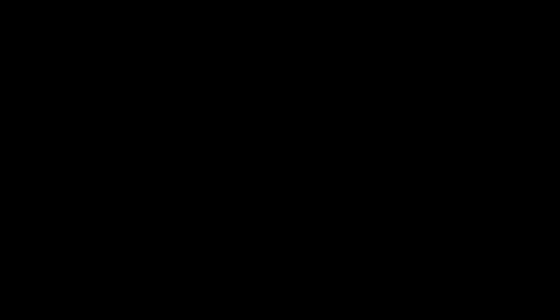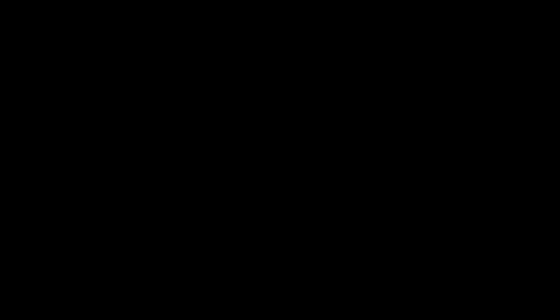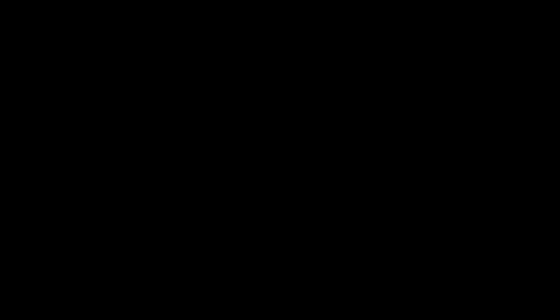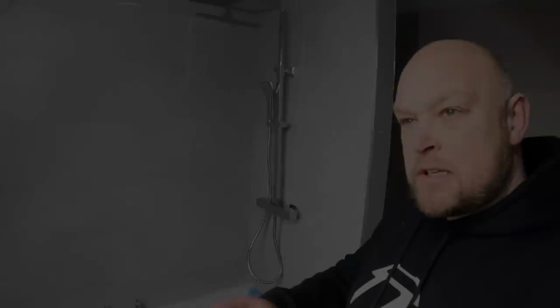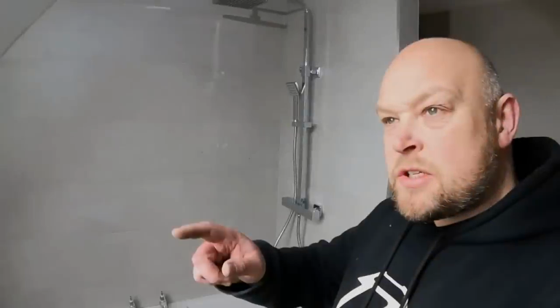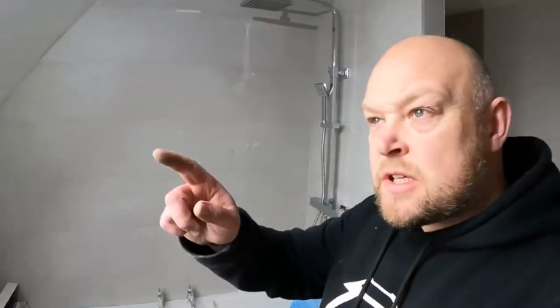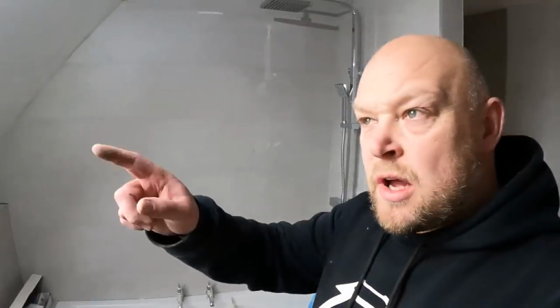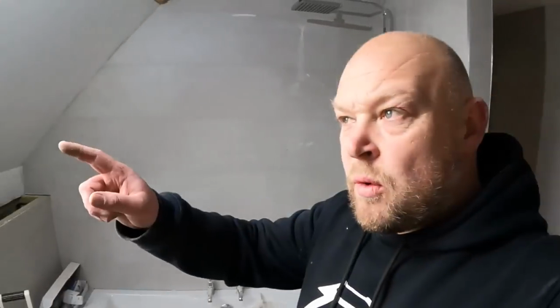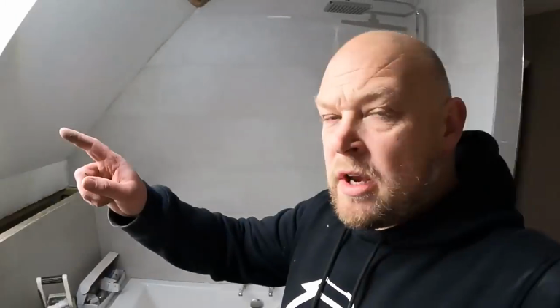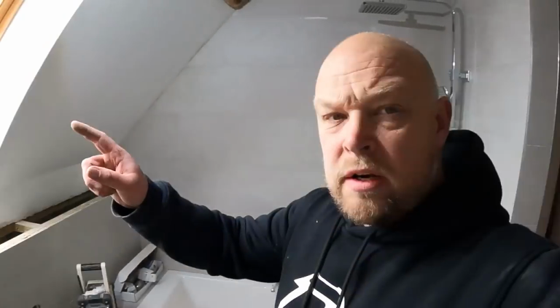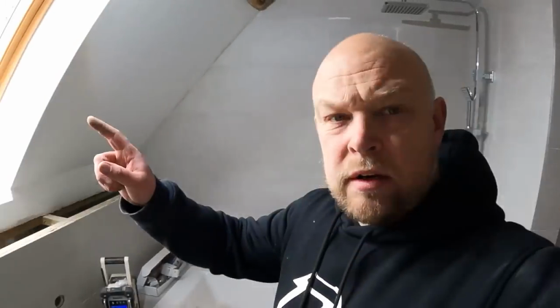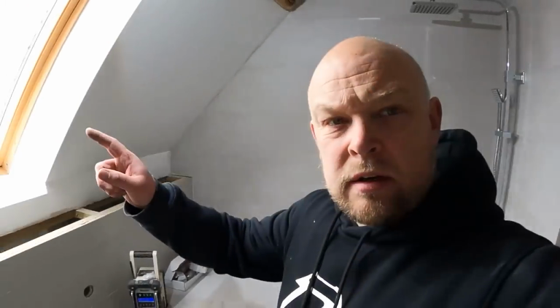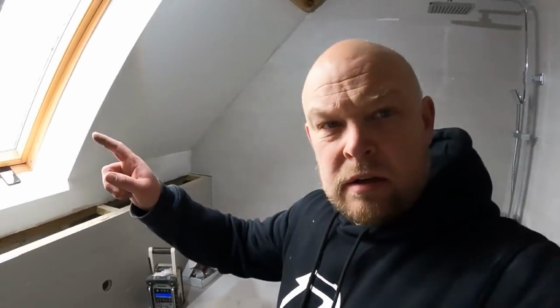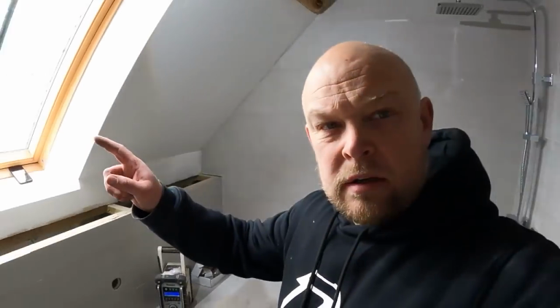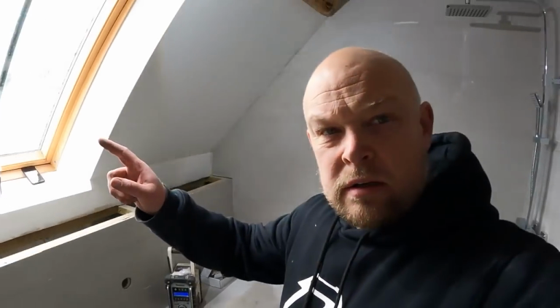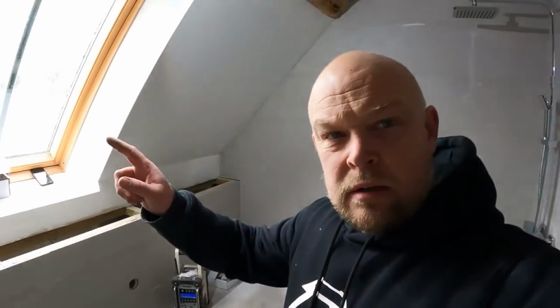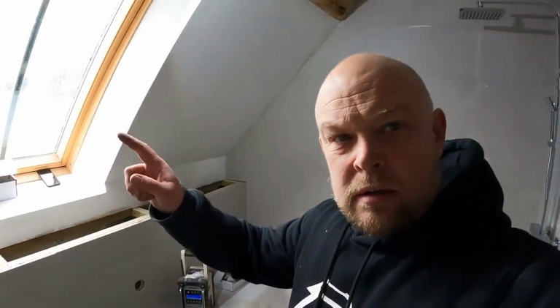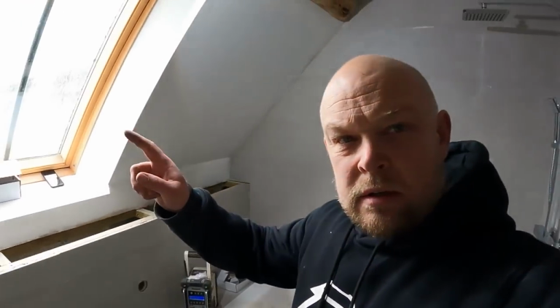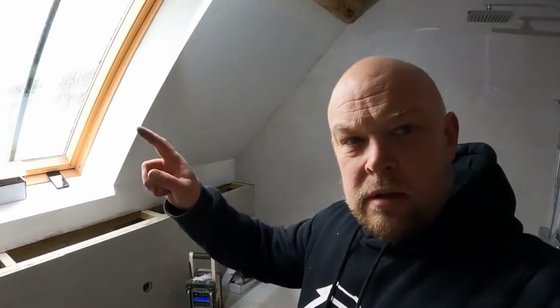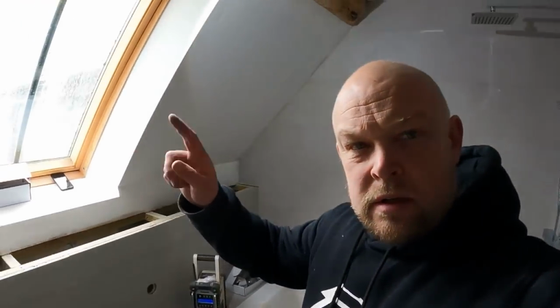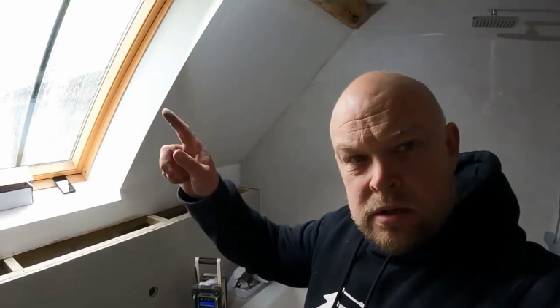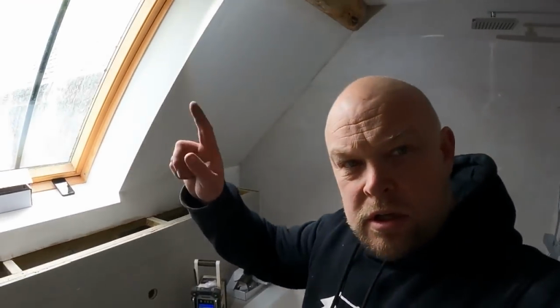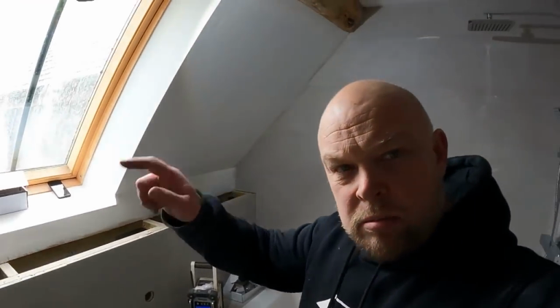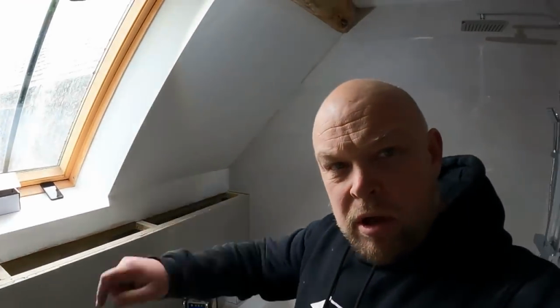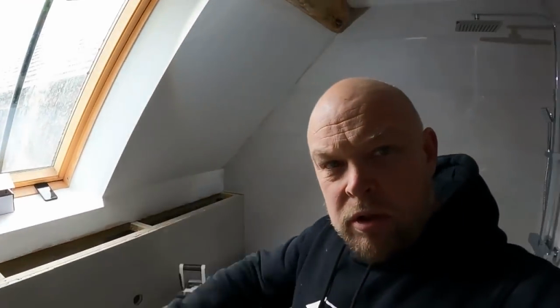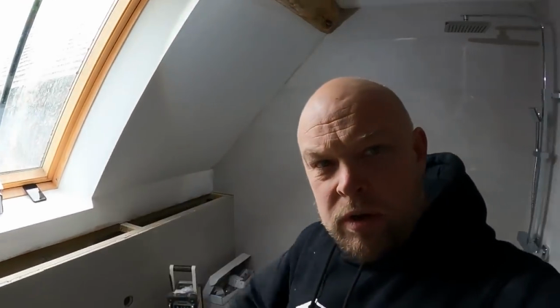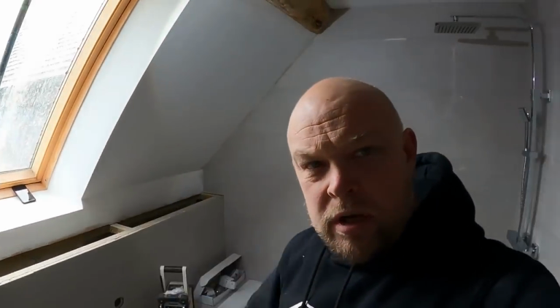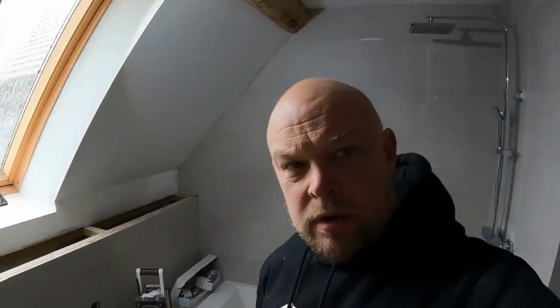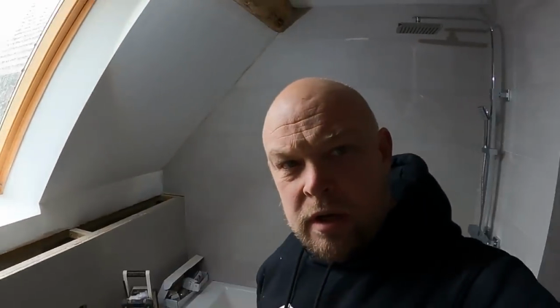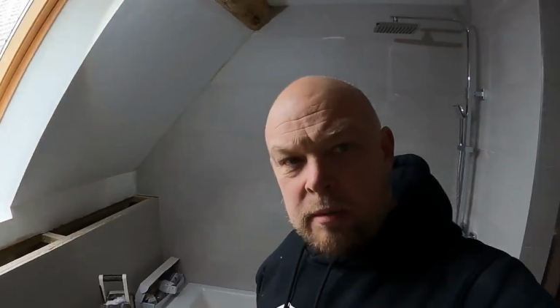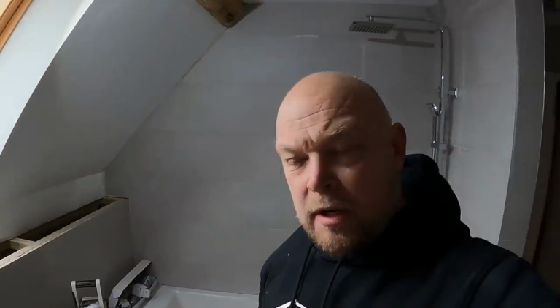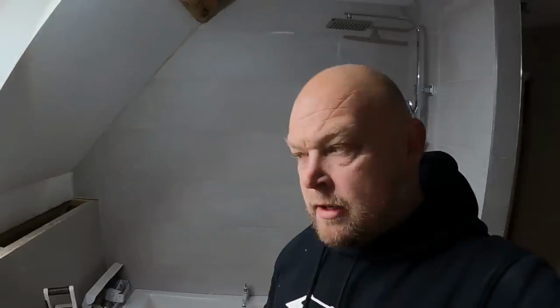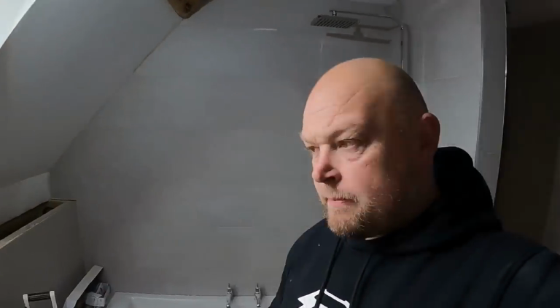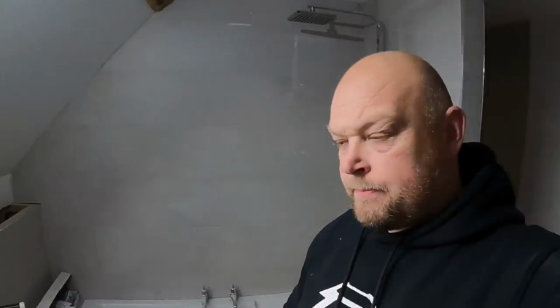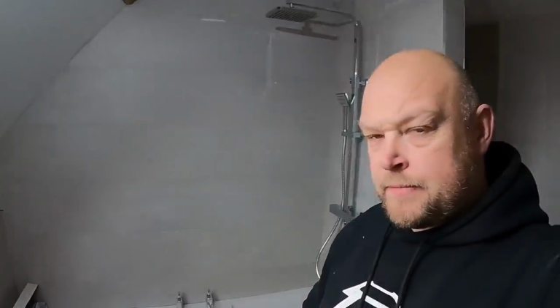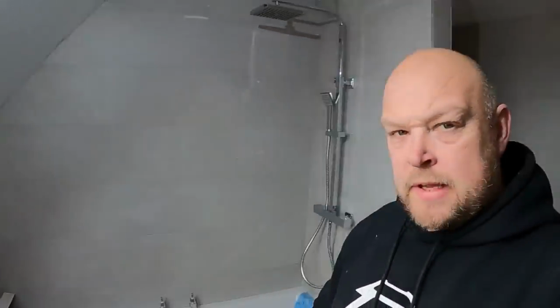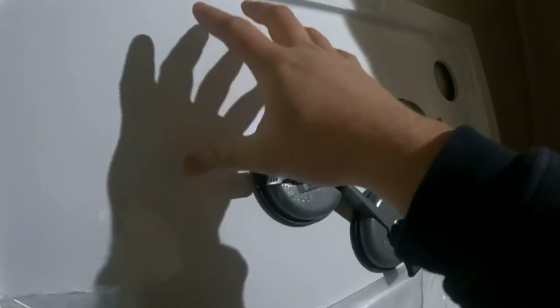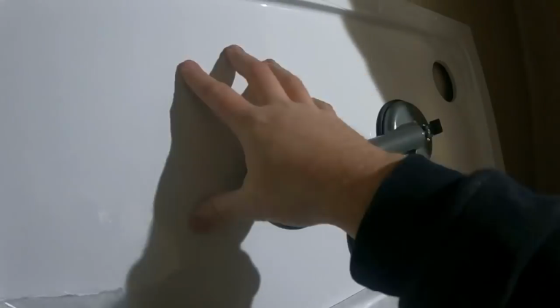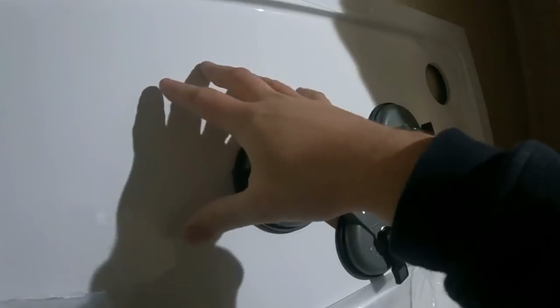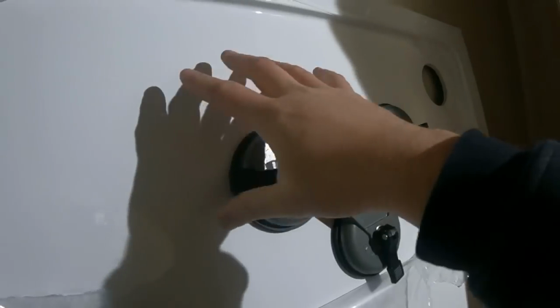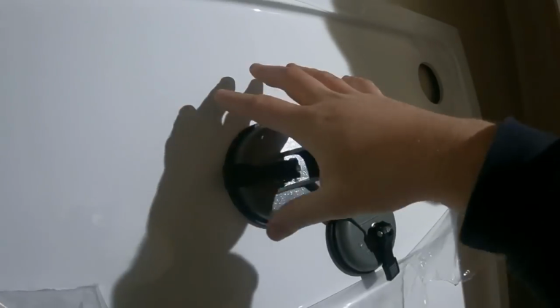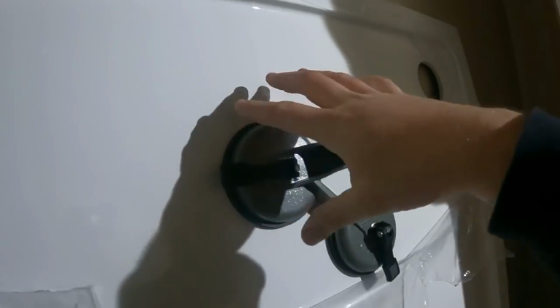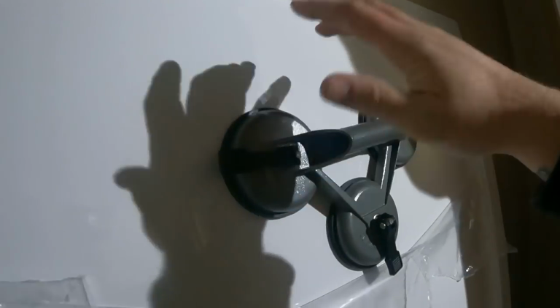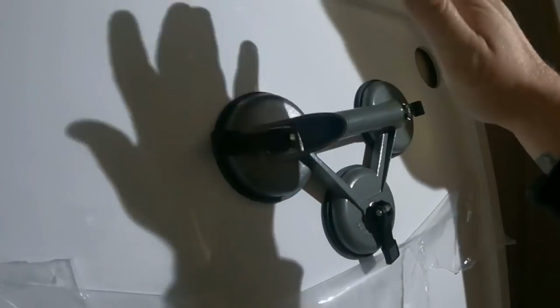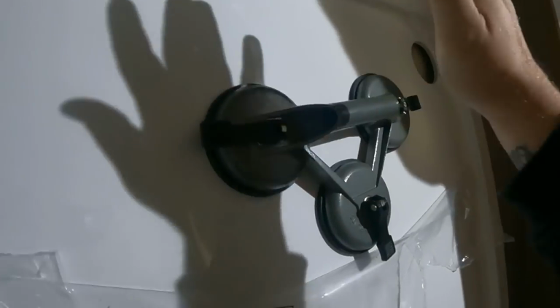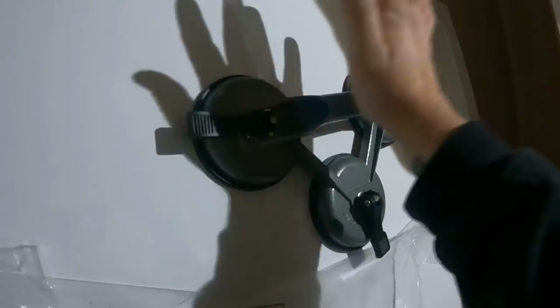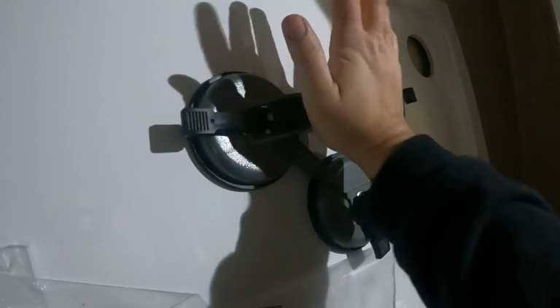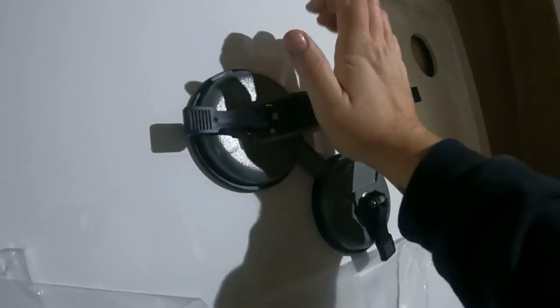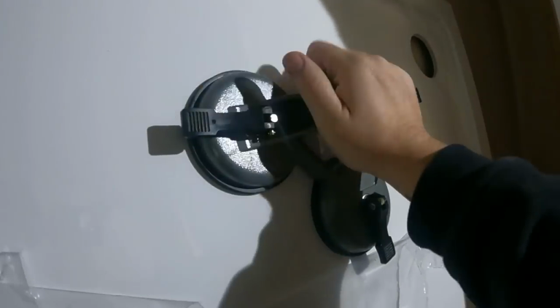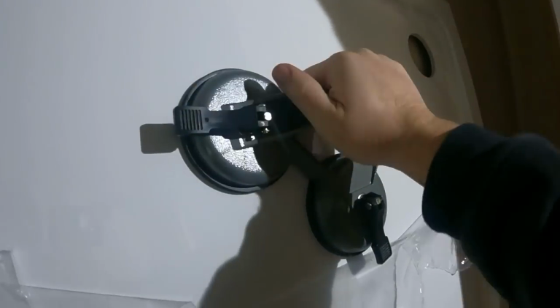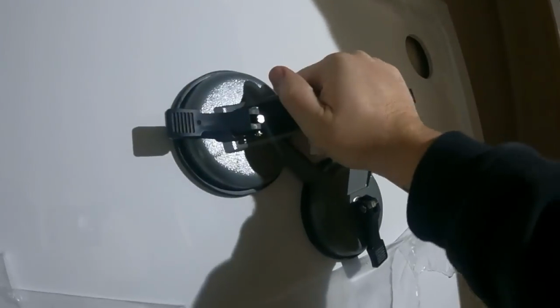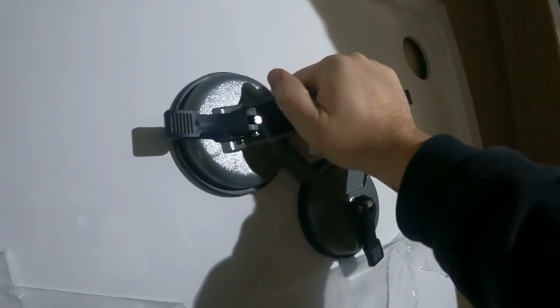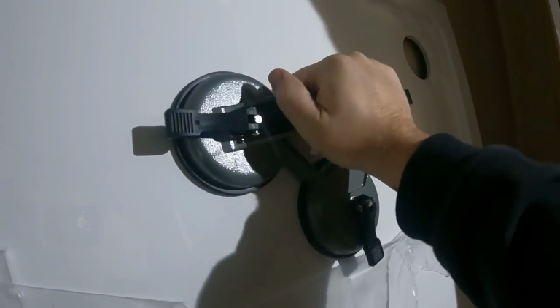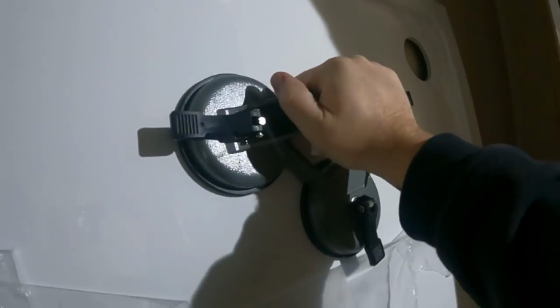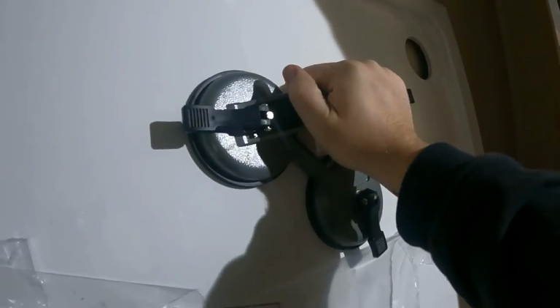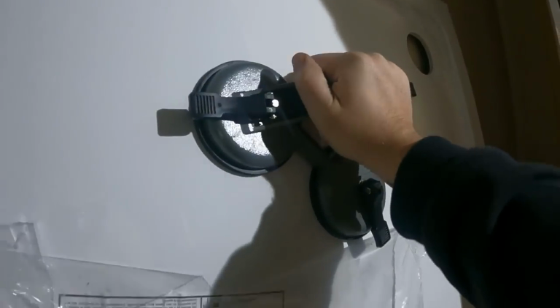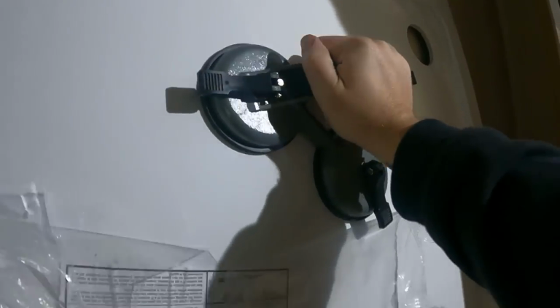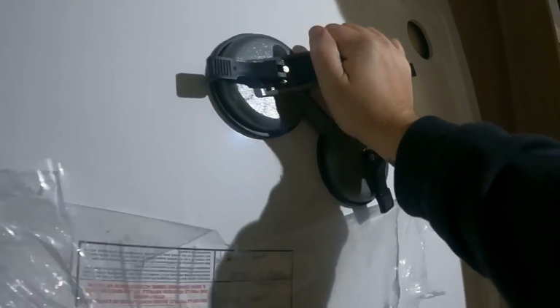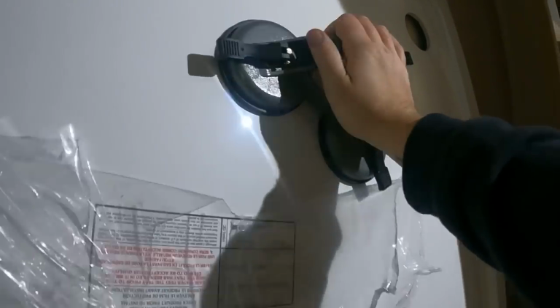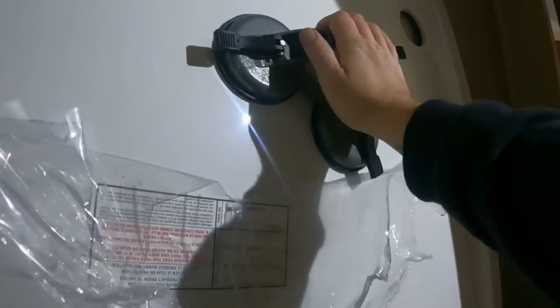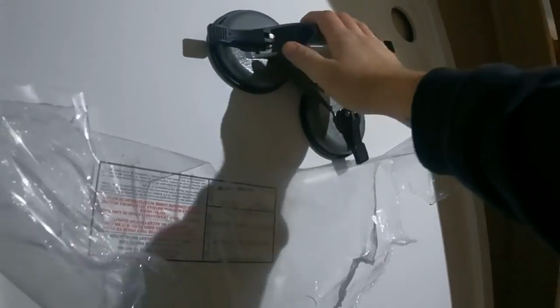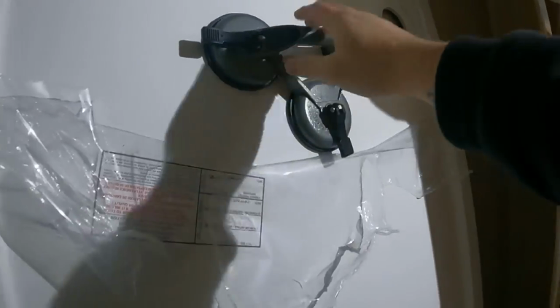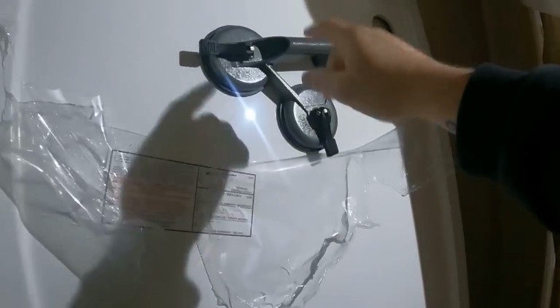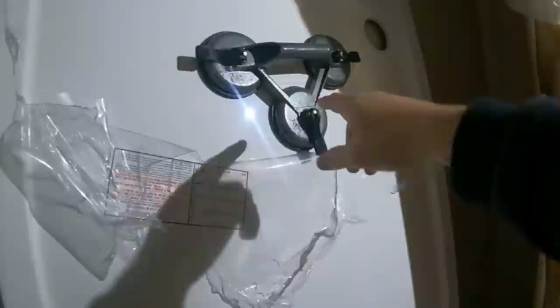Listen to that wind, it's going to blow the window in in a minute. Pull that bit off, sucker it on and they are solid.